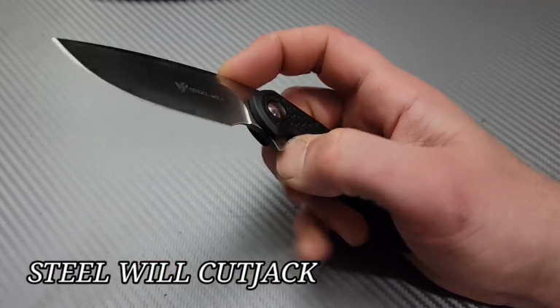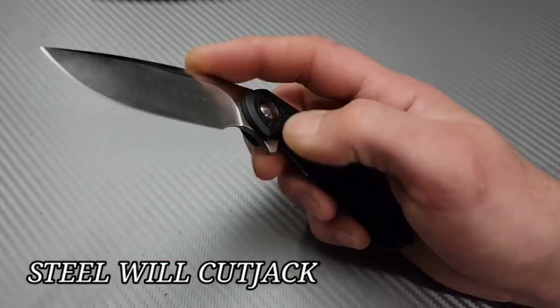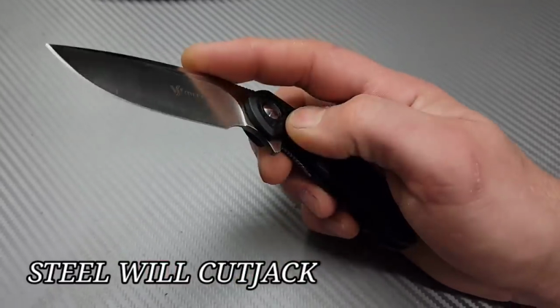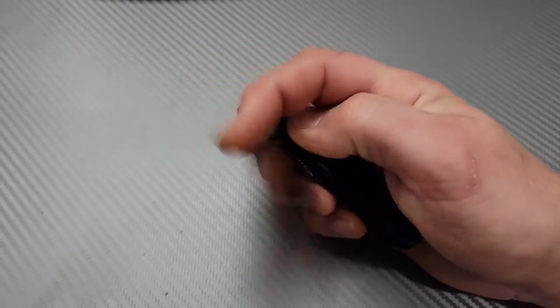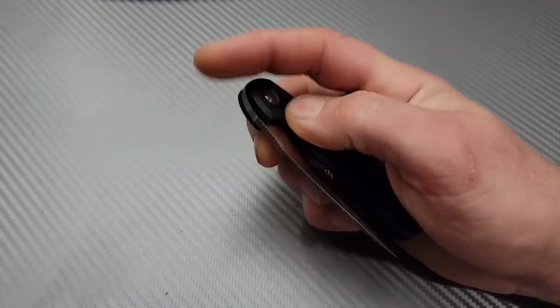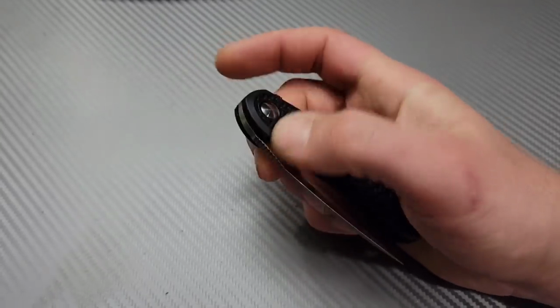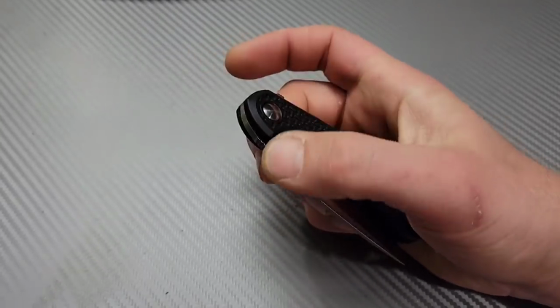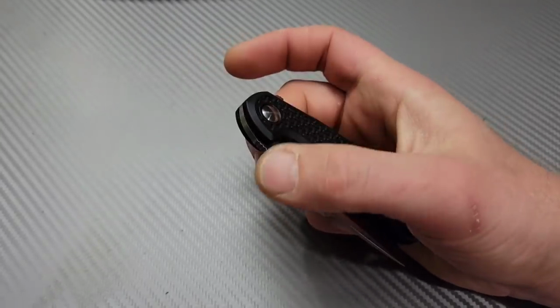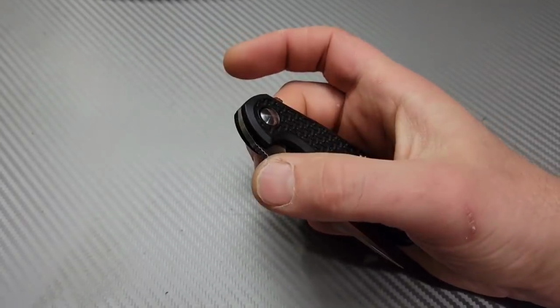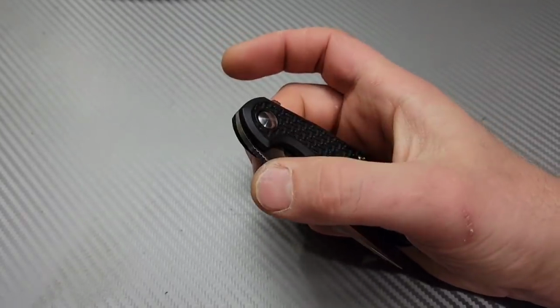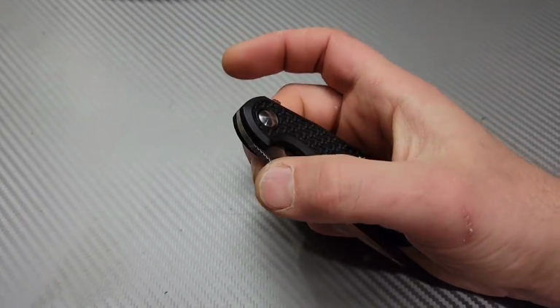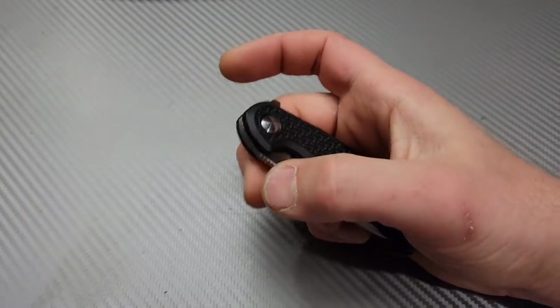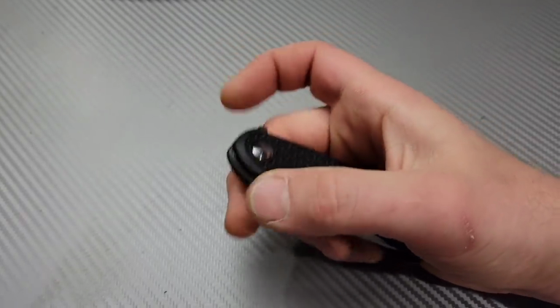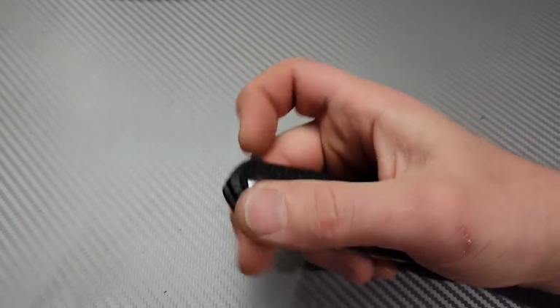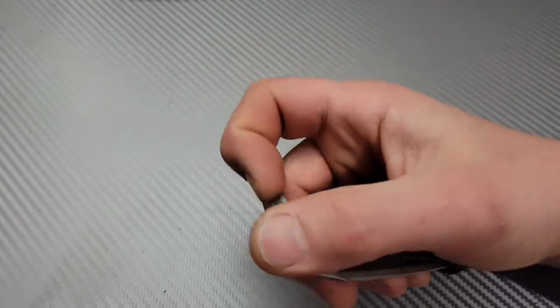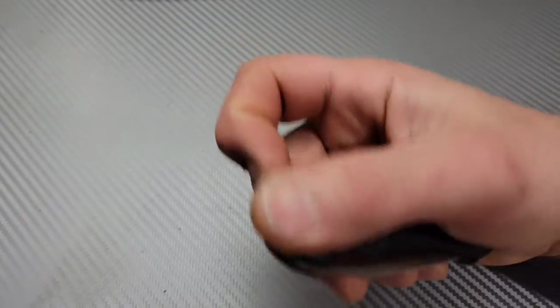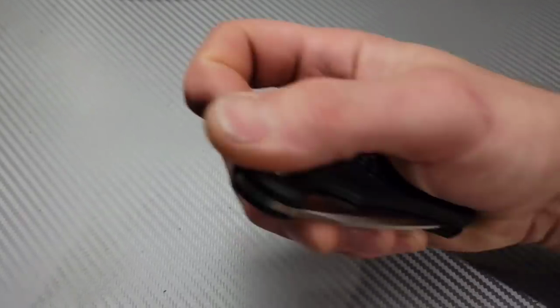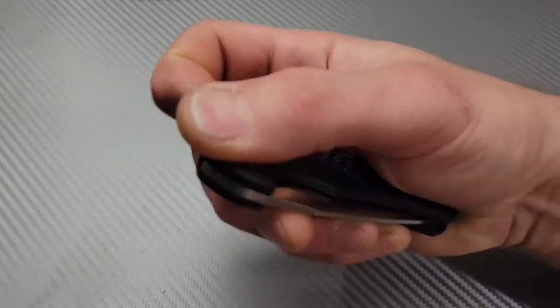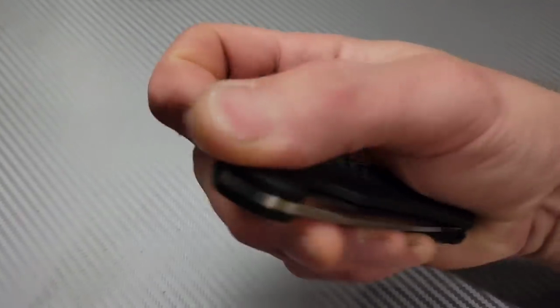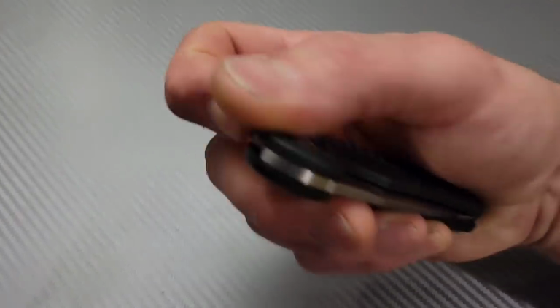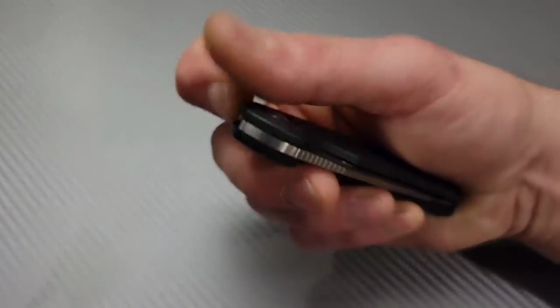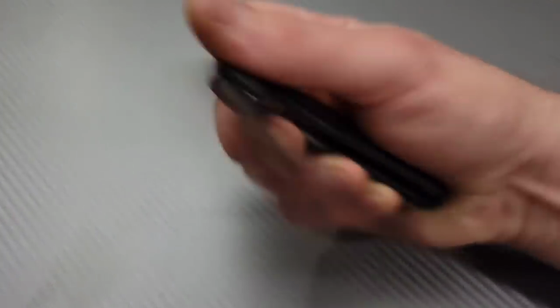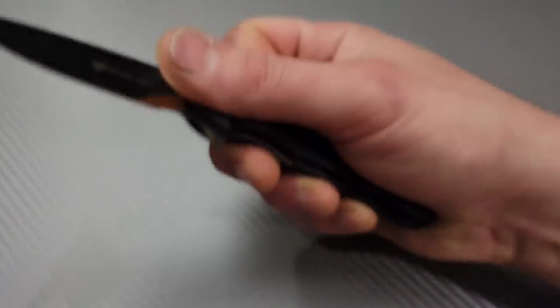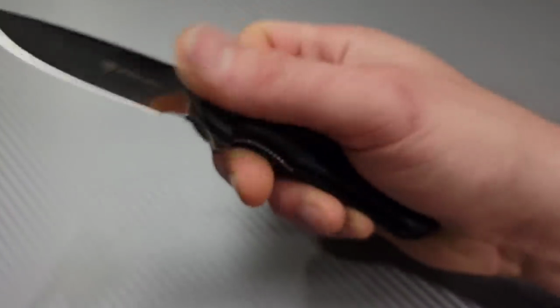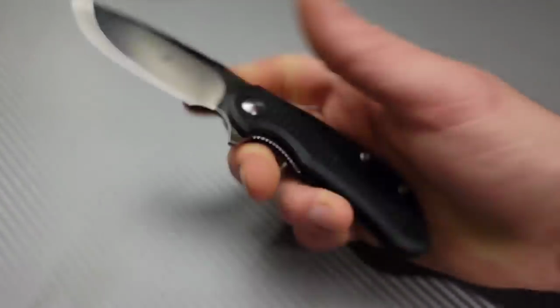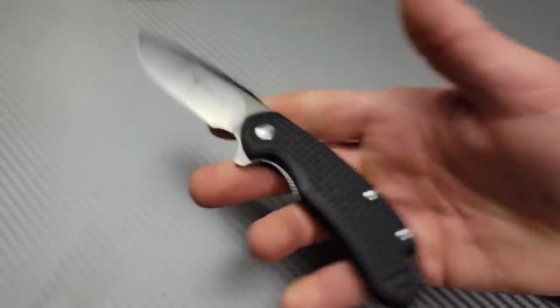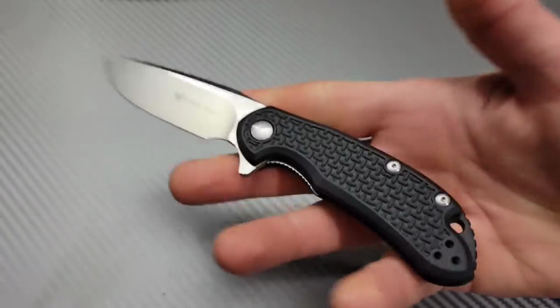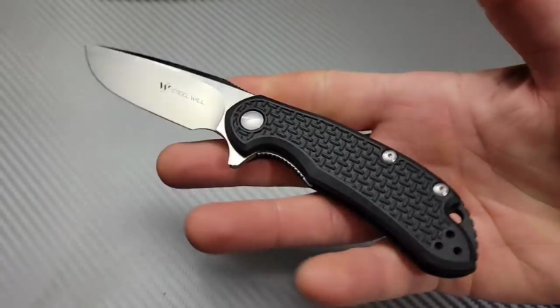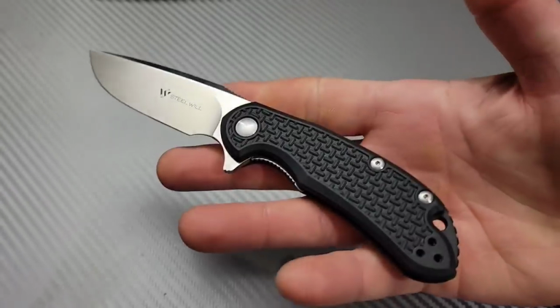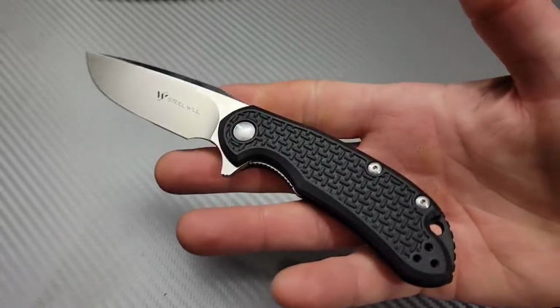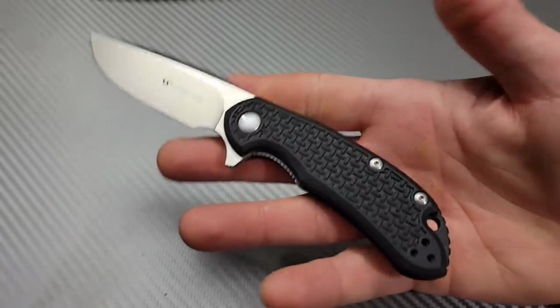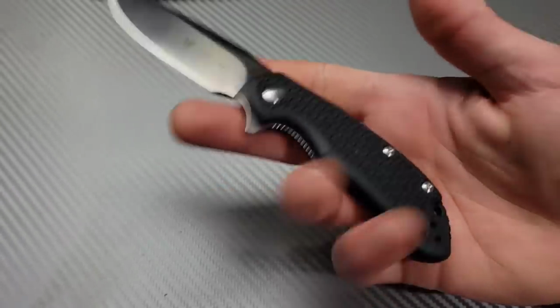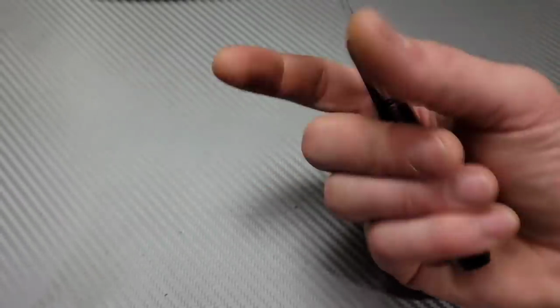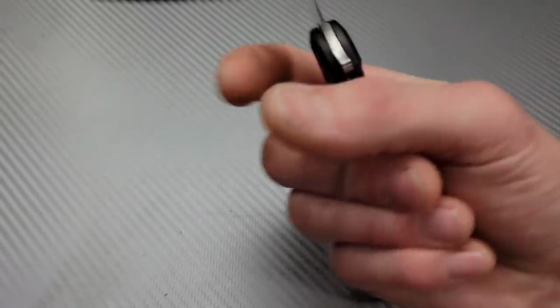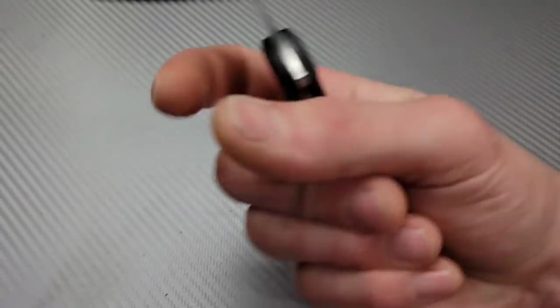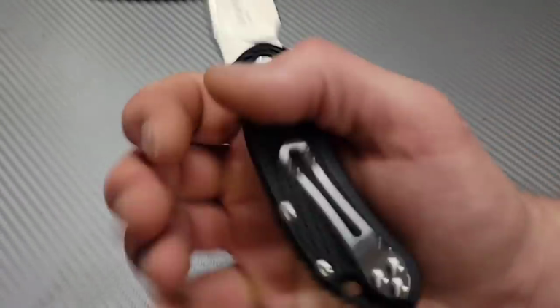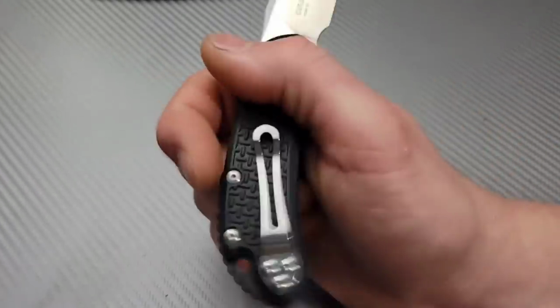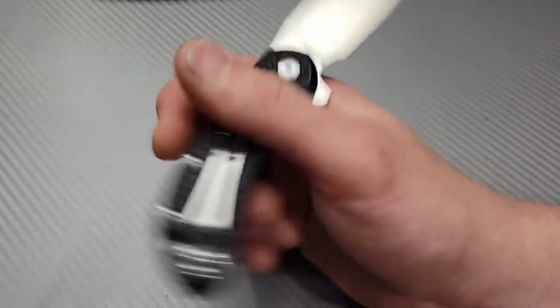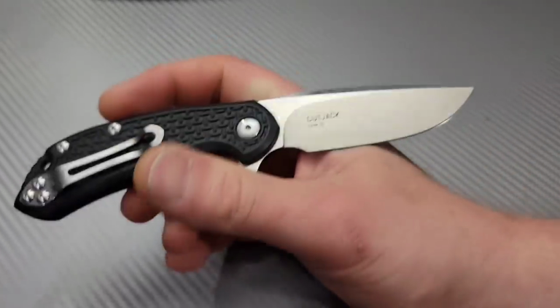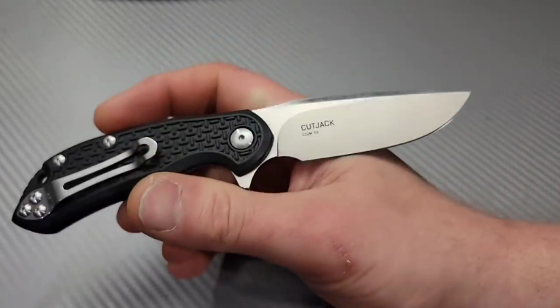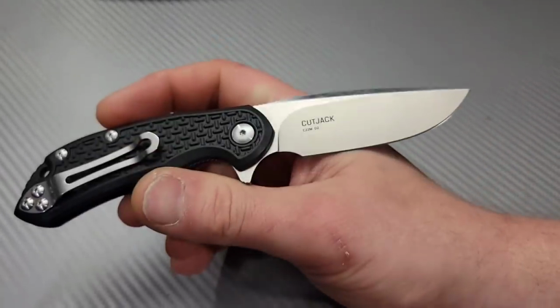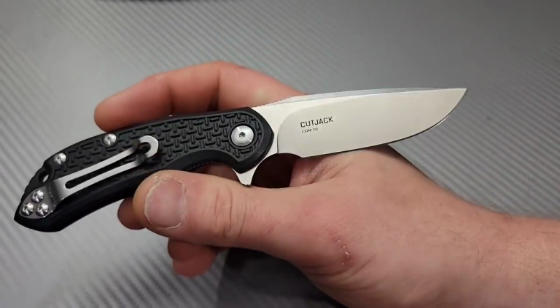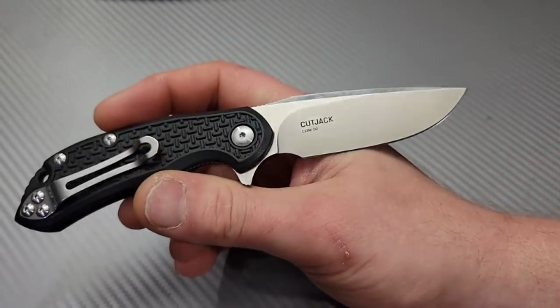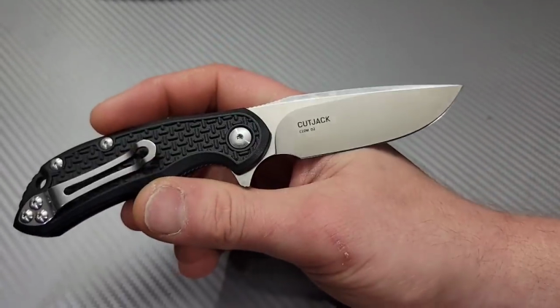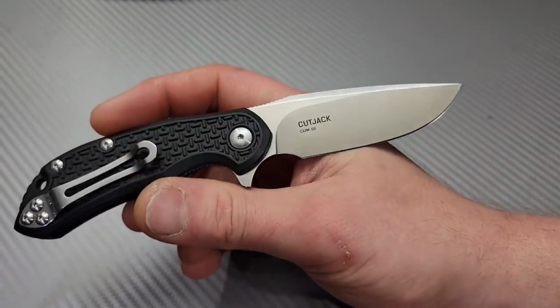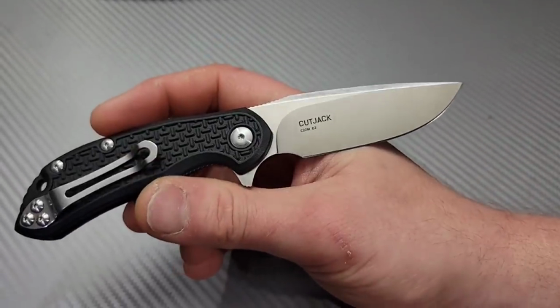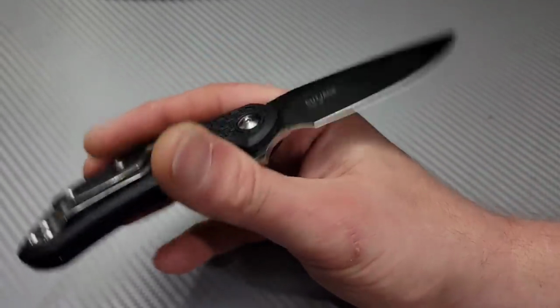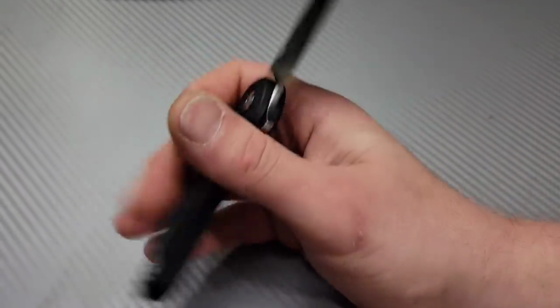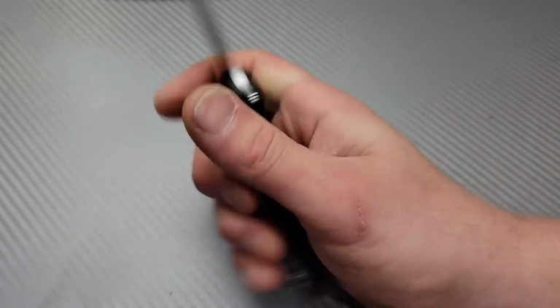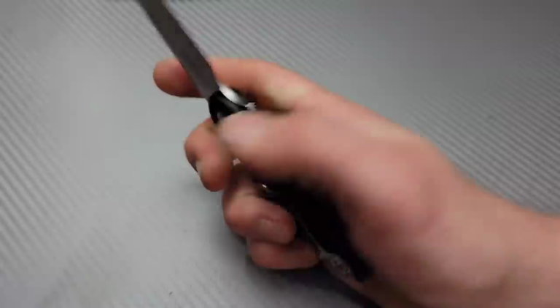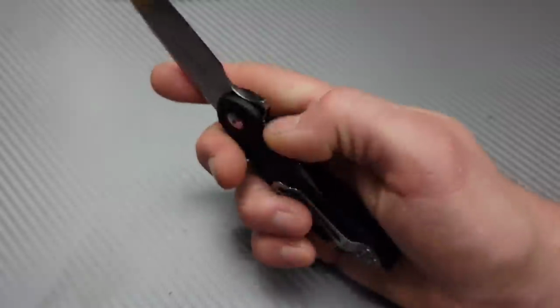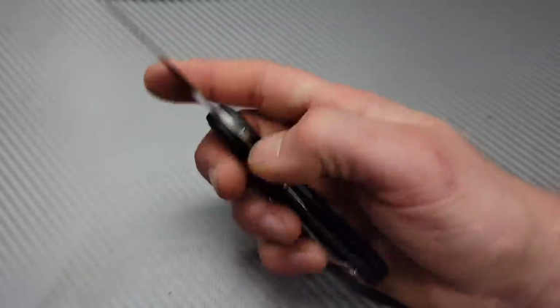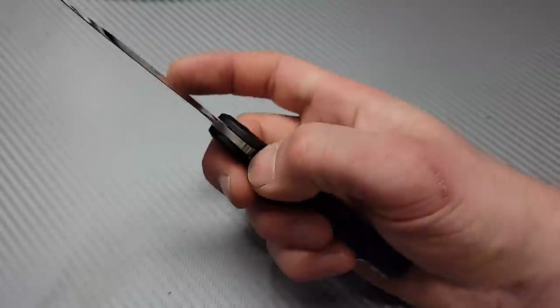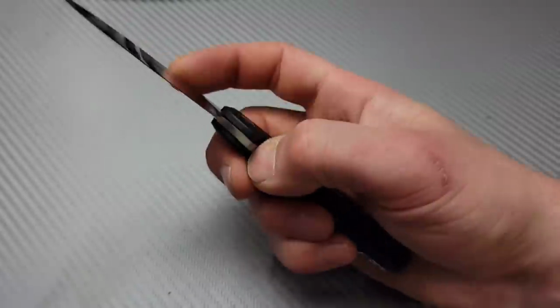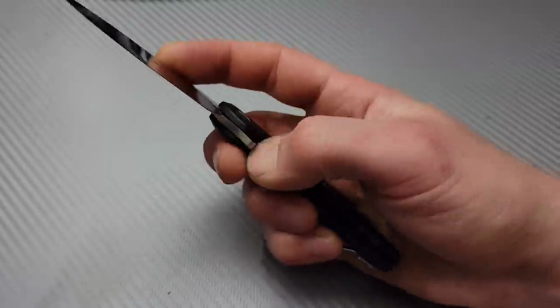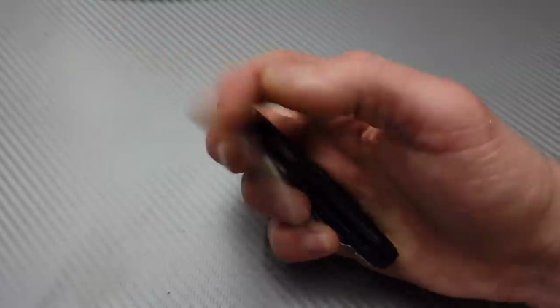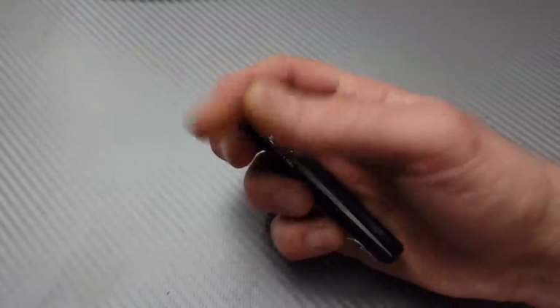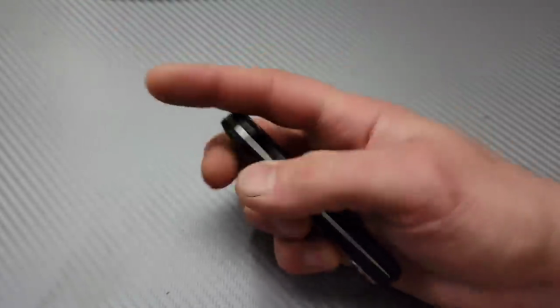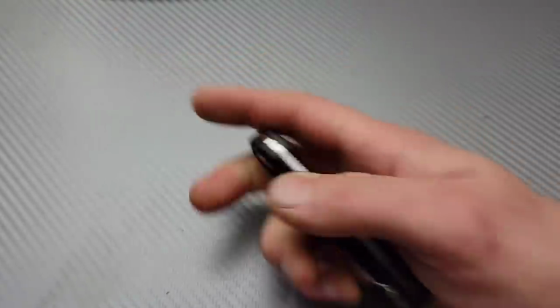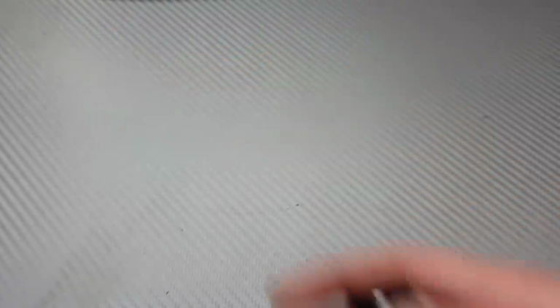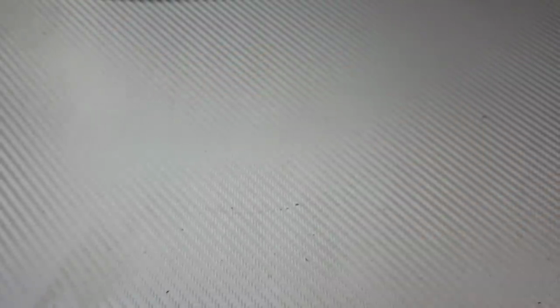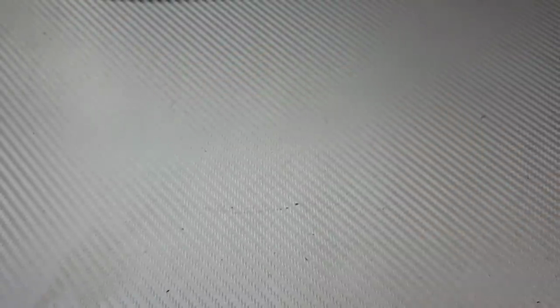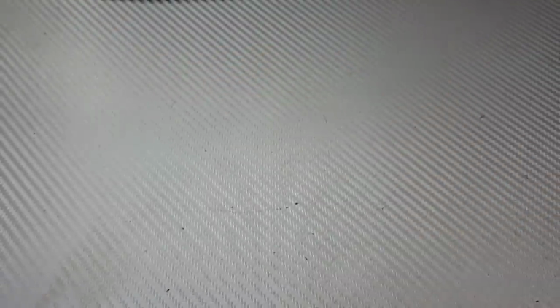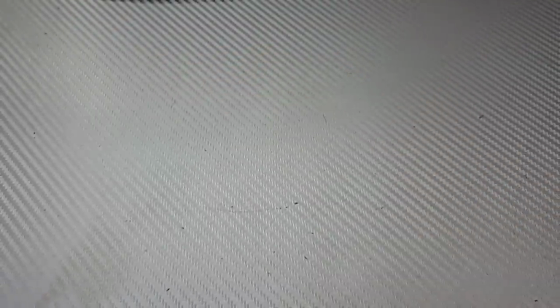This is the Steel Will Cut Jack. They also make these in M390 and G10; this one is FRN and D2.